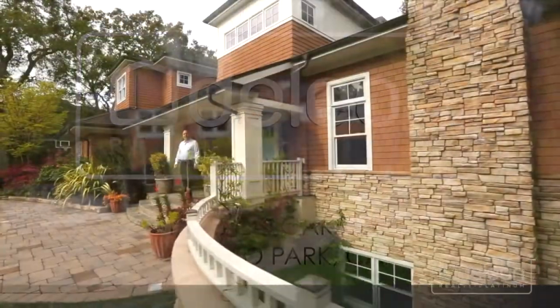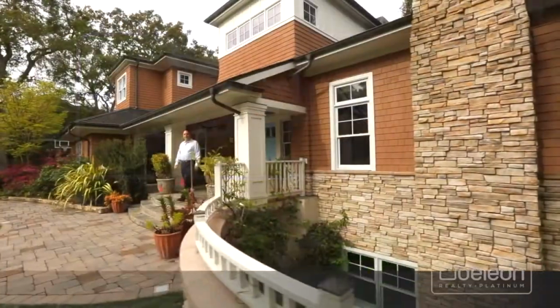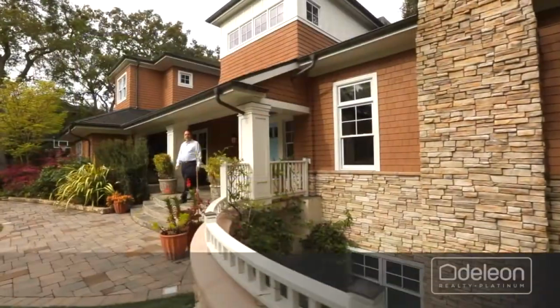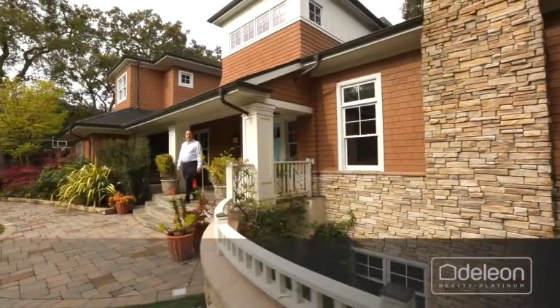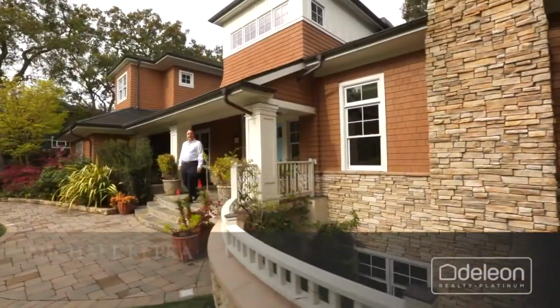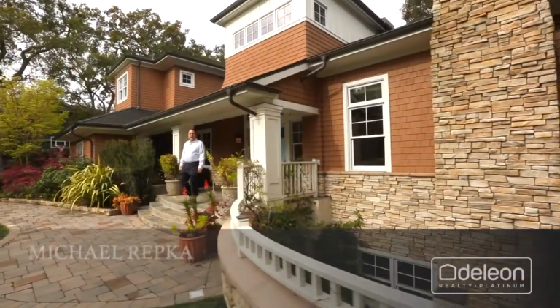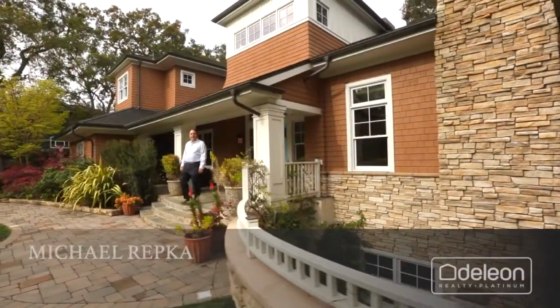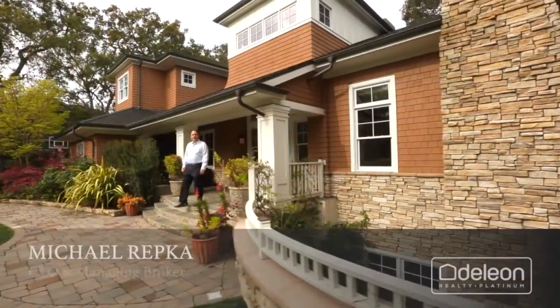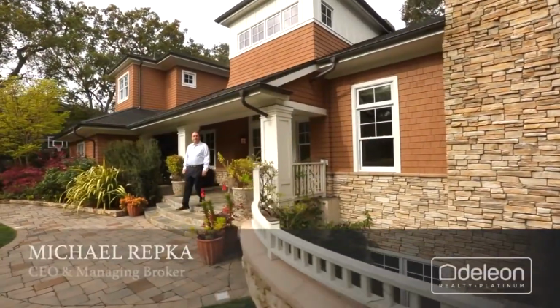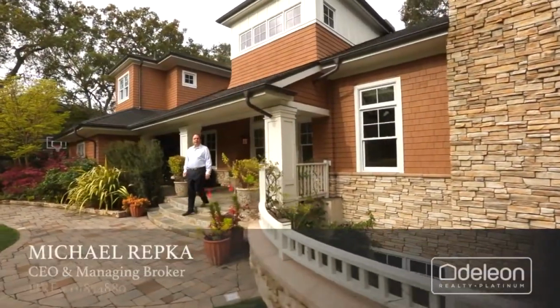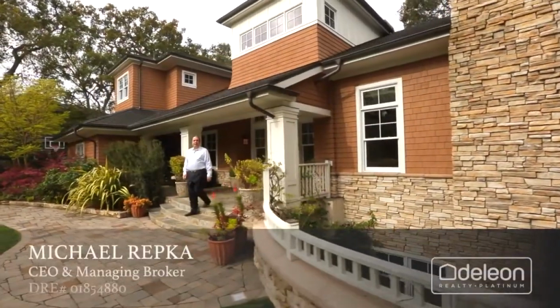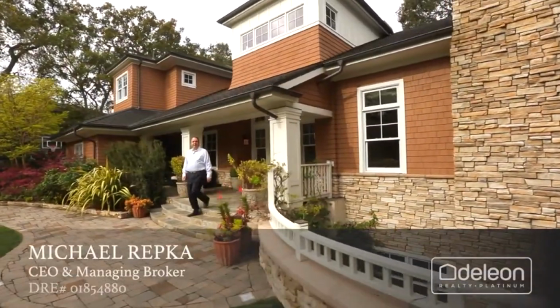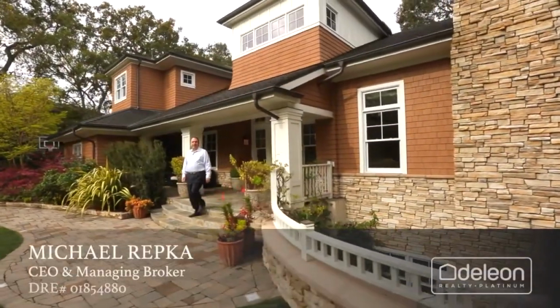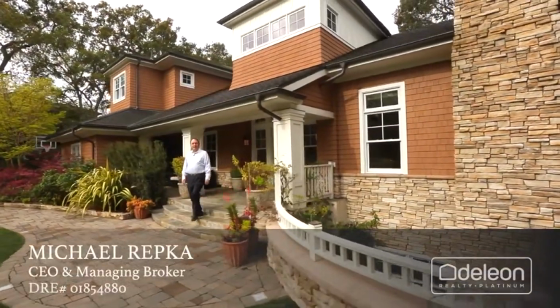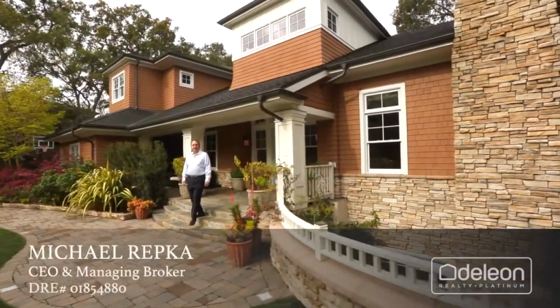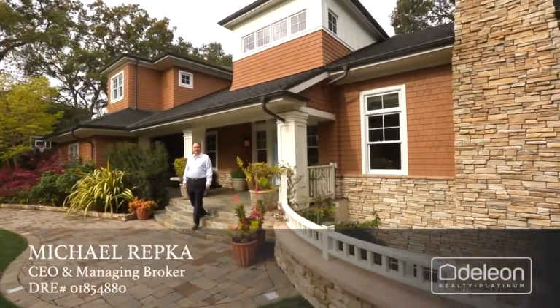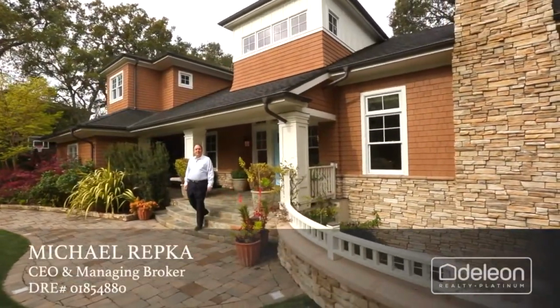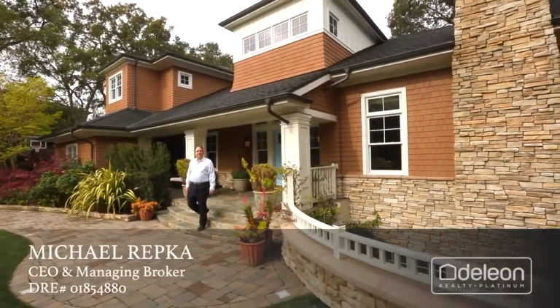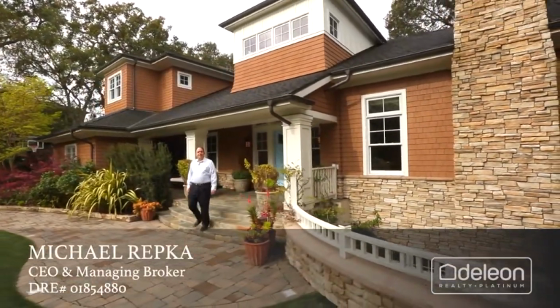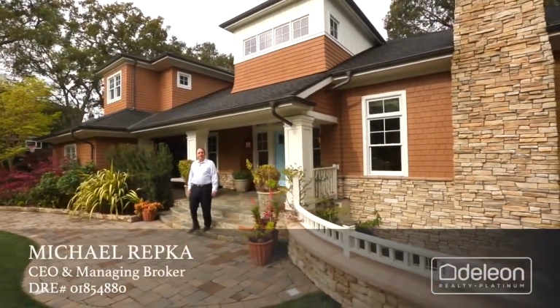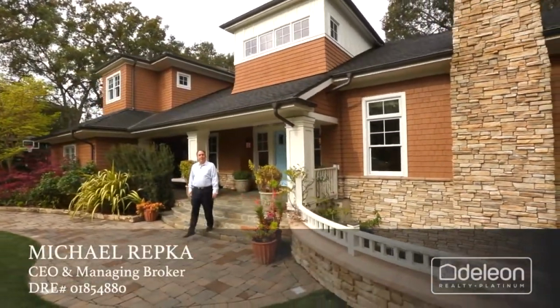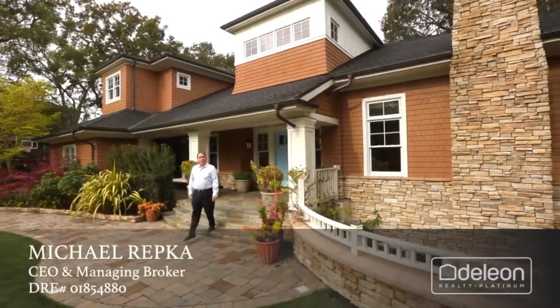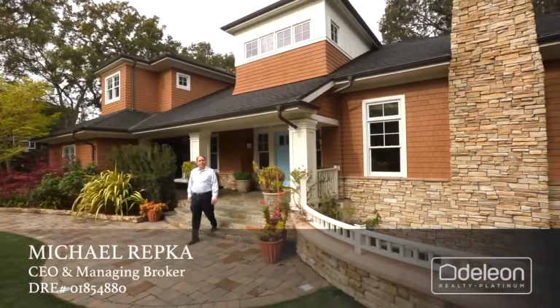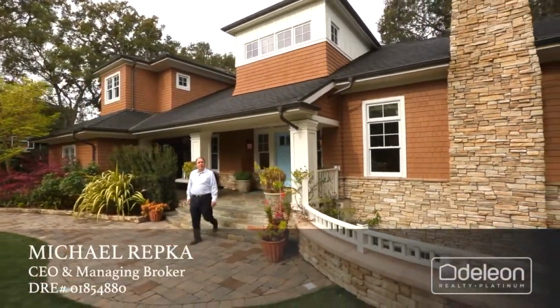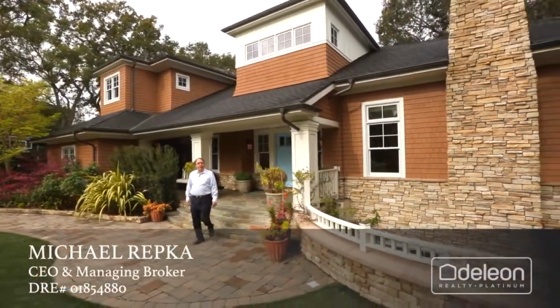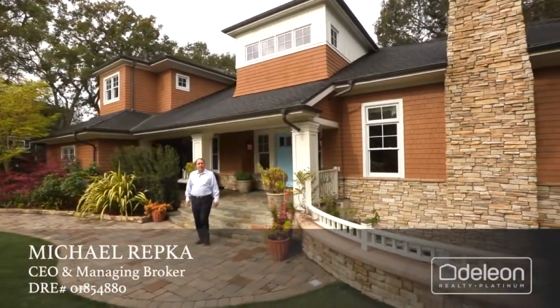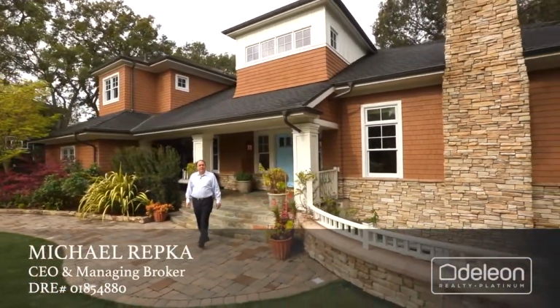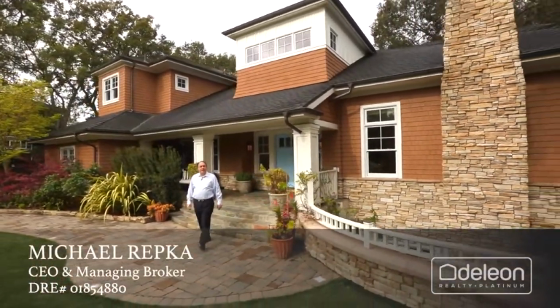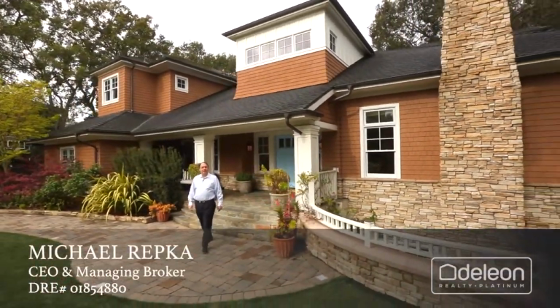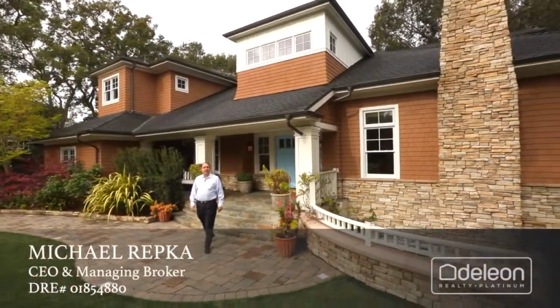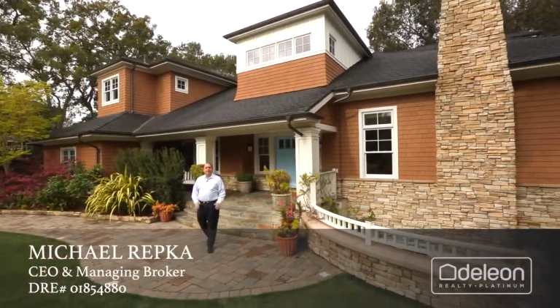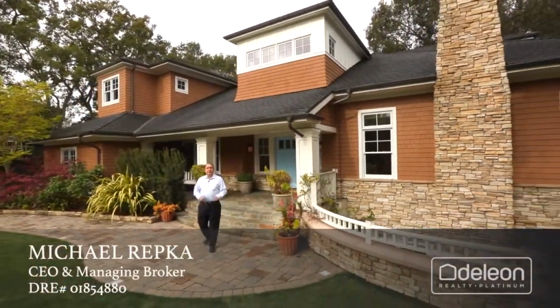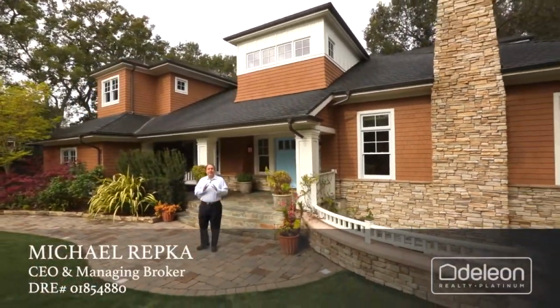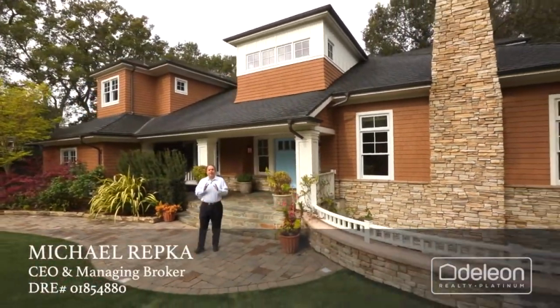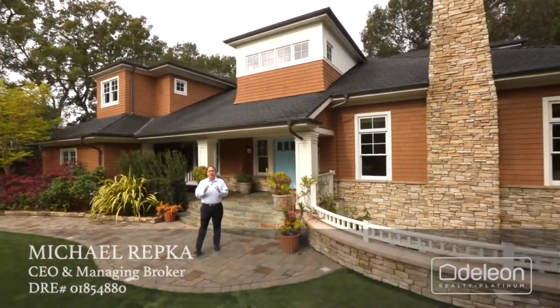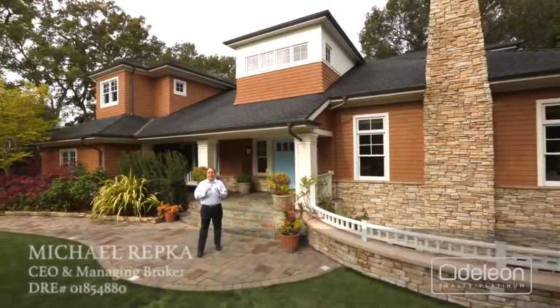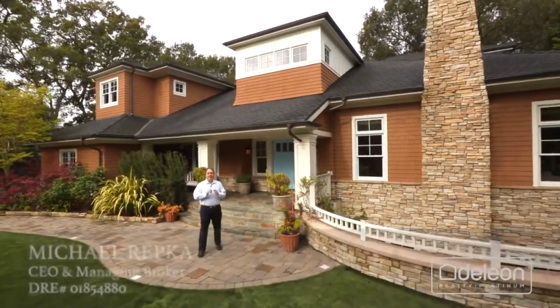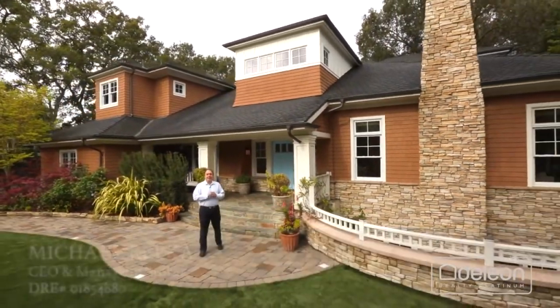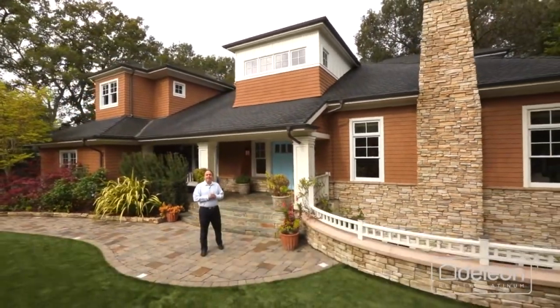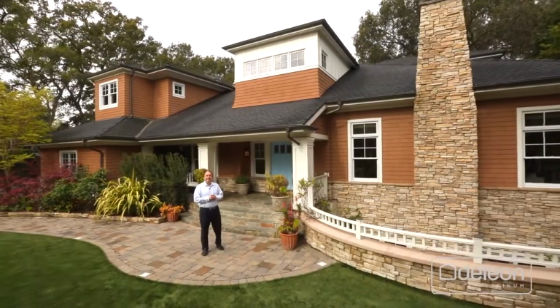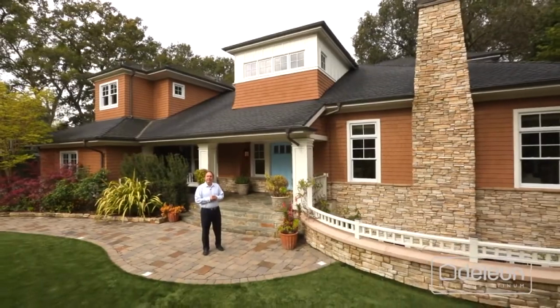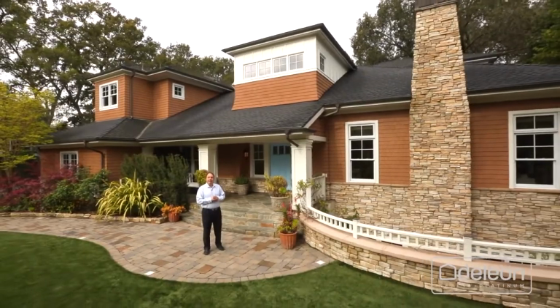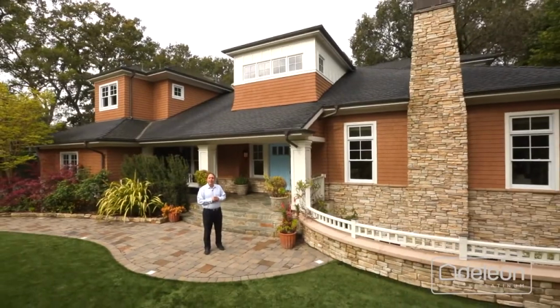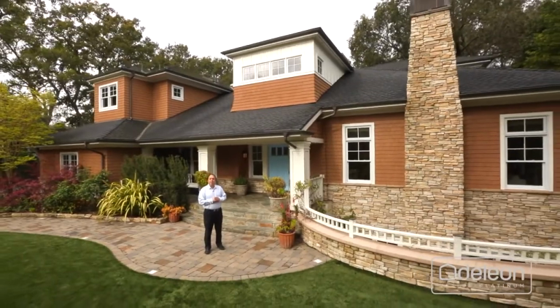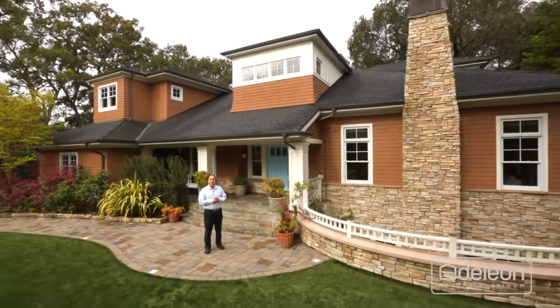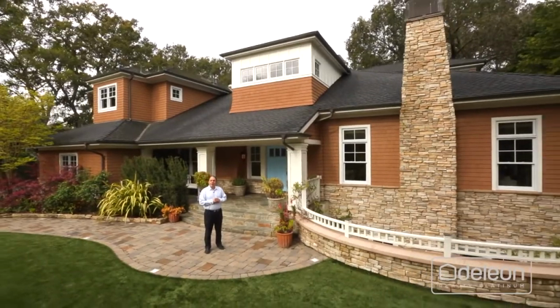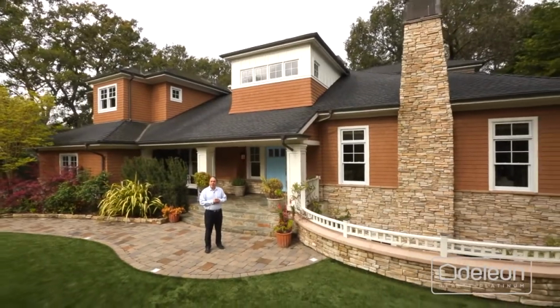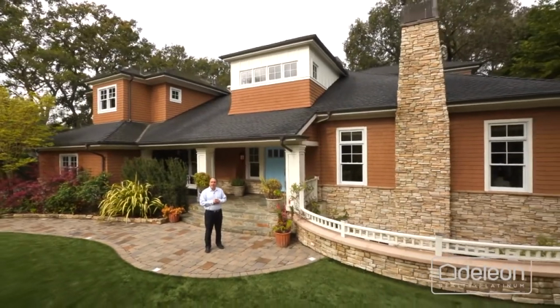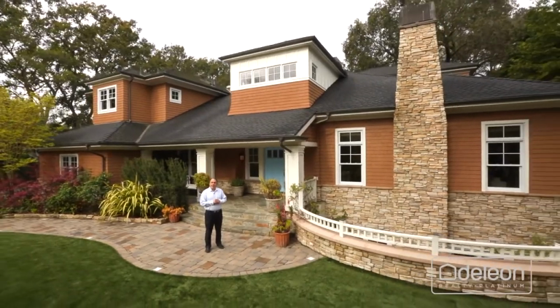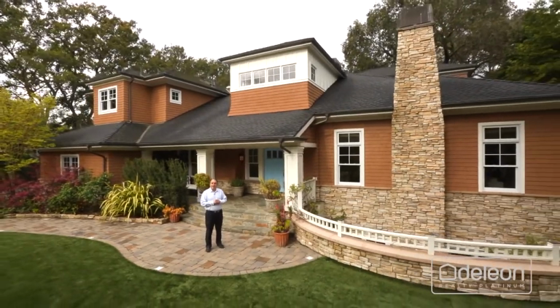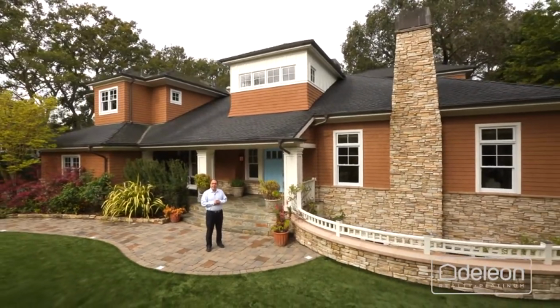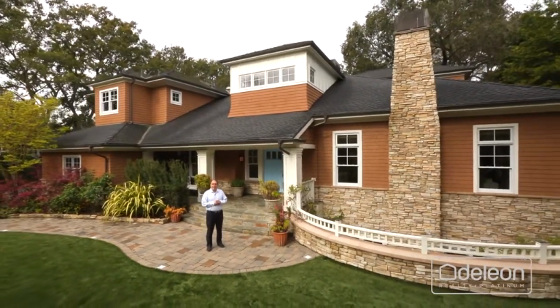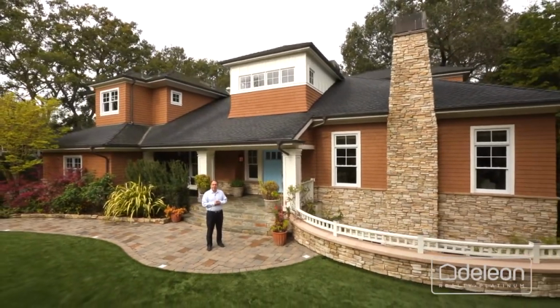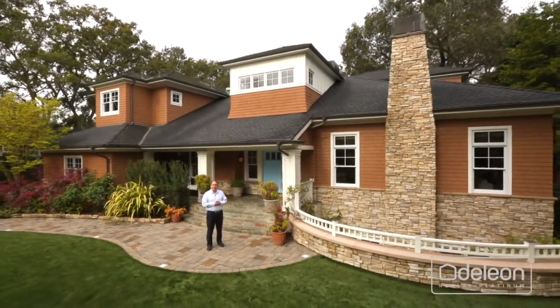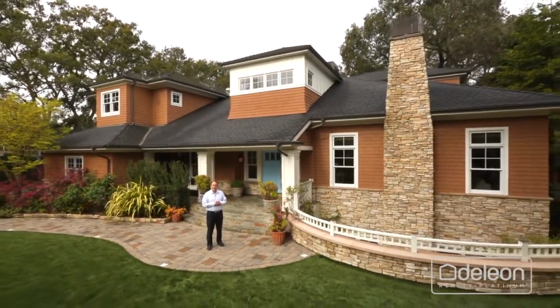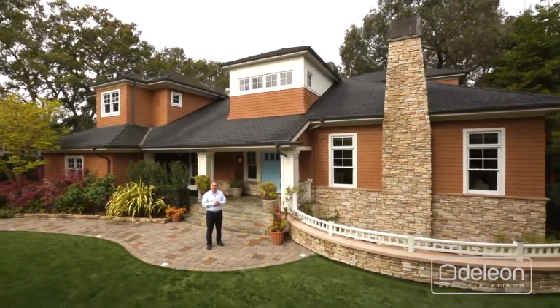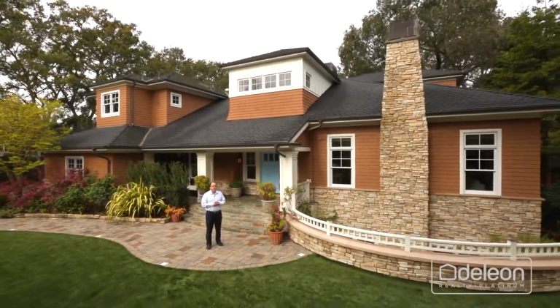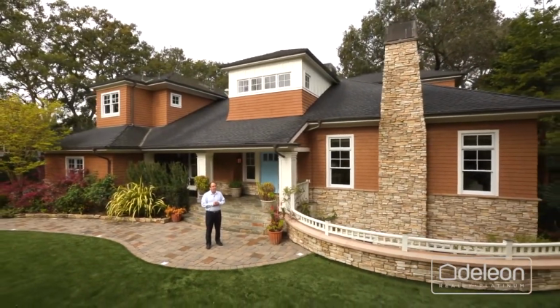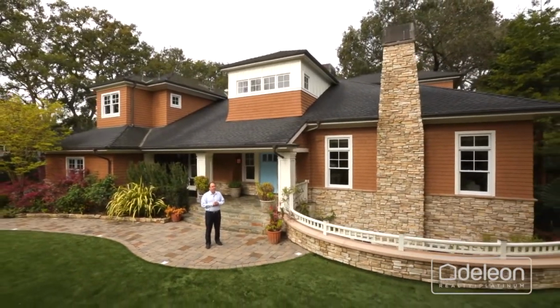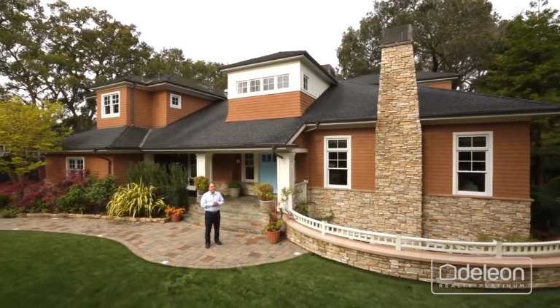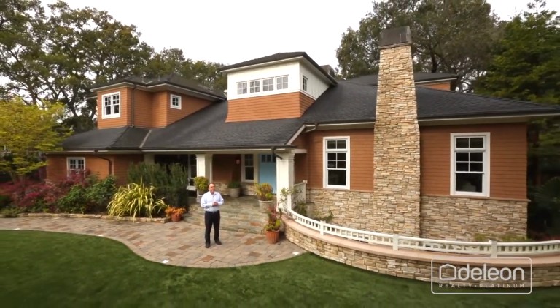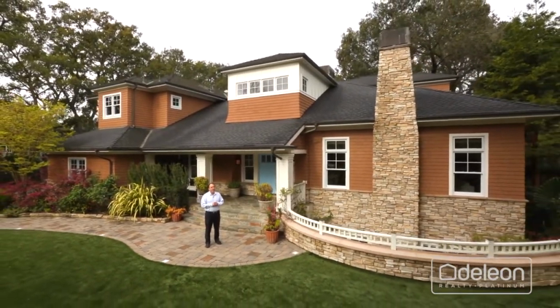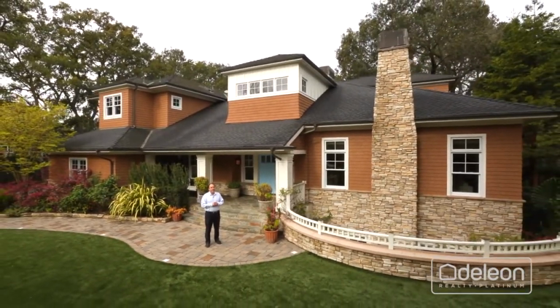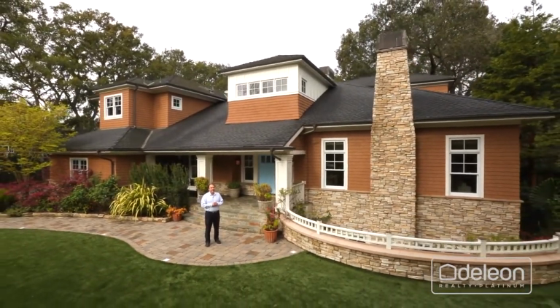Hi, I'm Mike Rupke with Daily on Platinum. We're proud to present this great new listing at 601 Menlo Oaks Drive in beautiful Menlo Park.